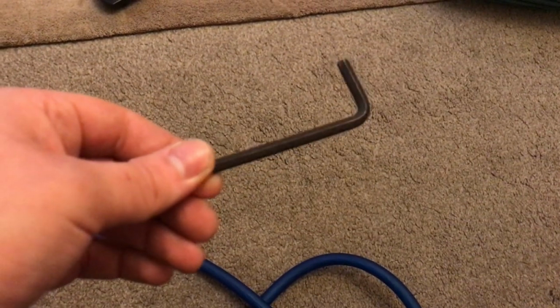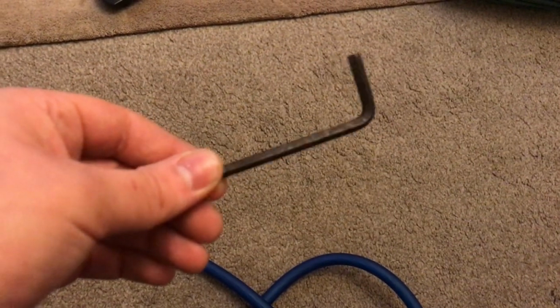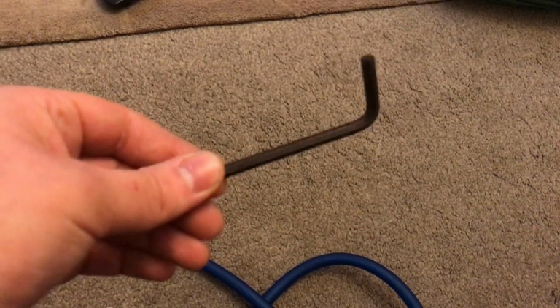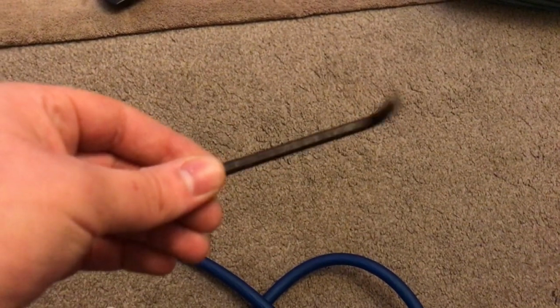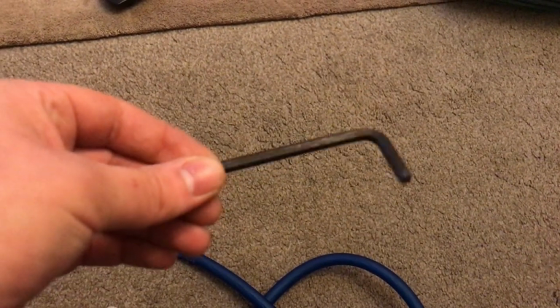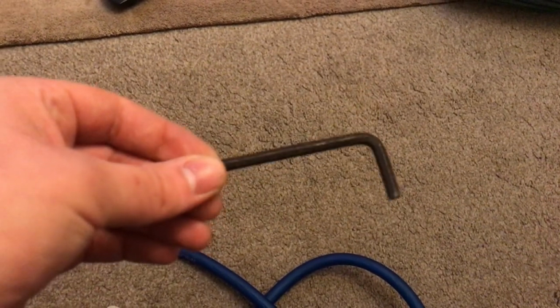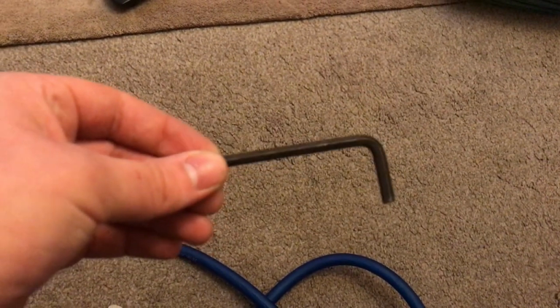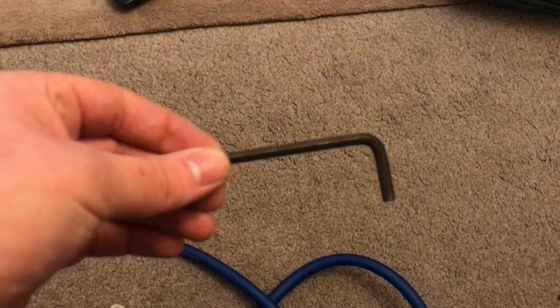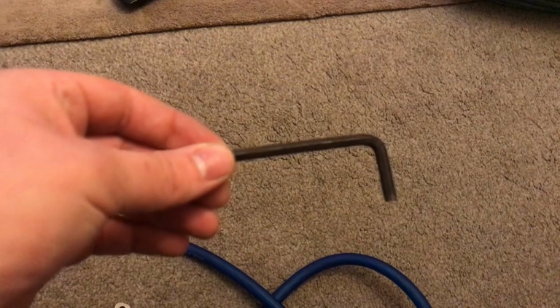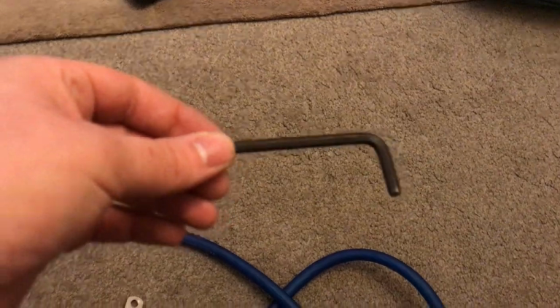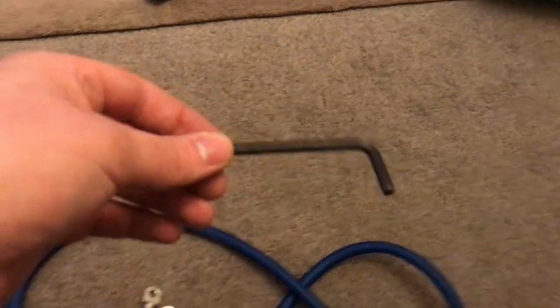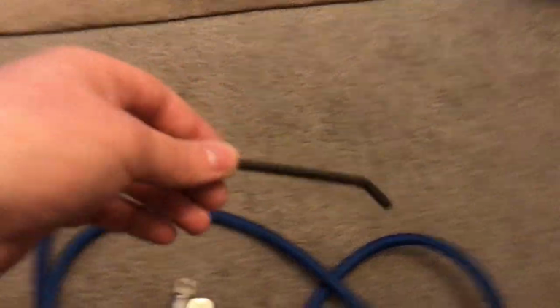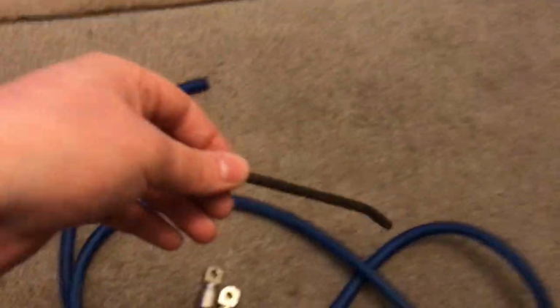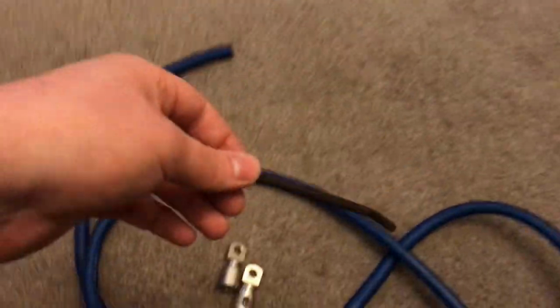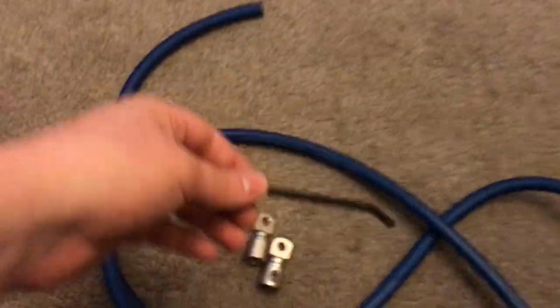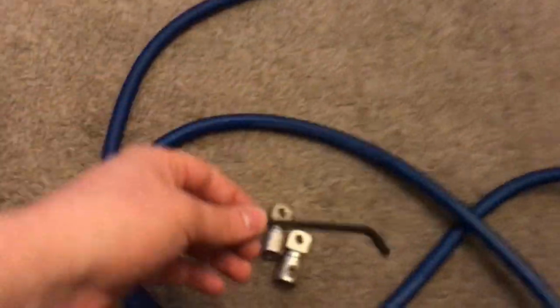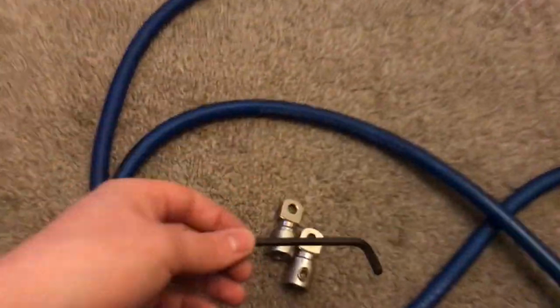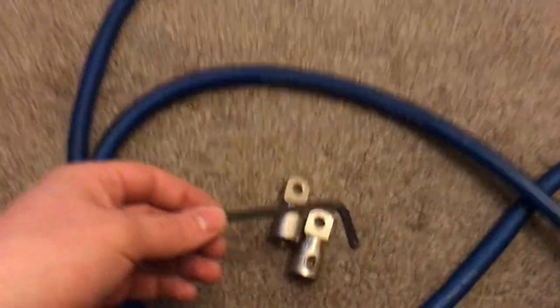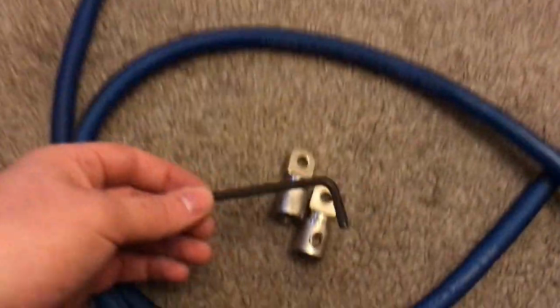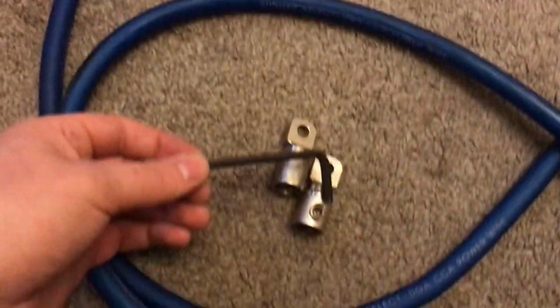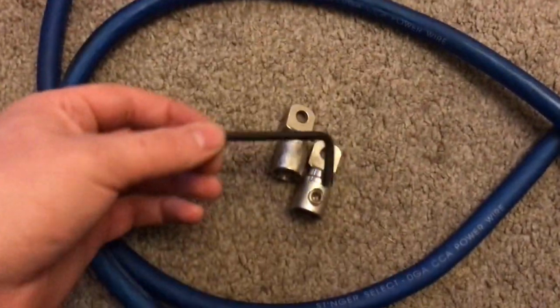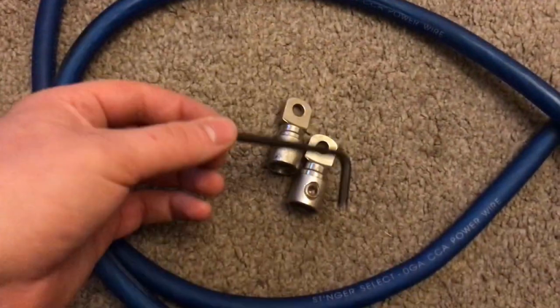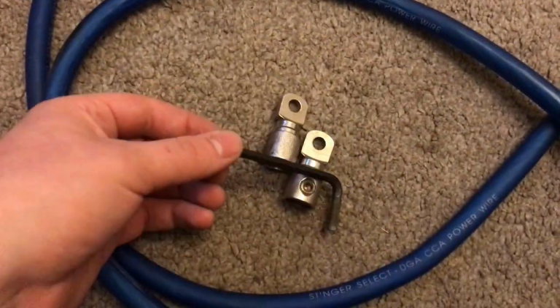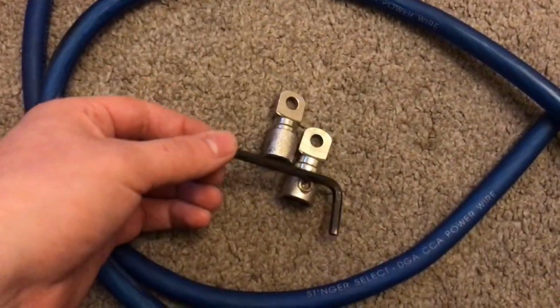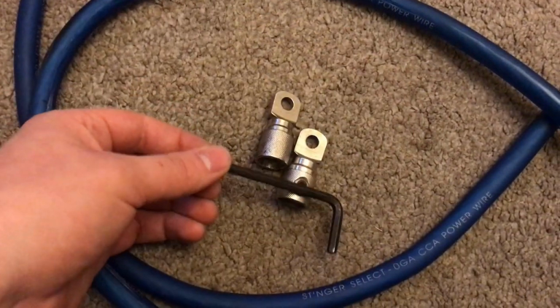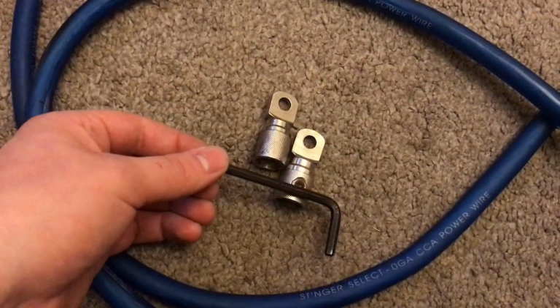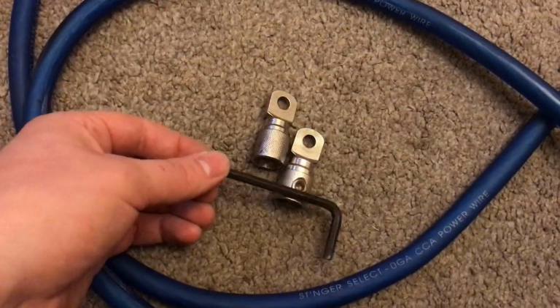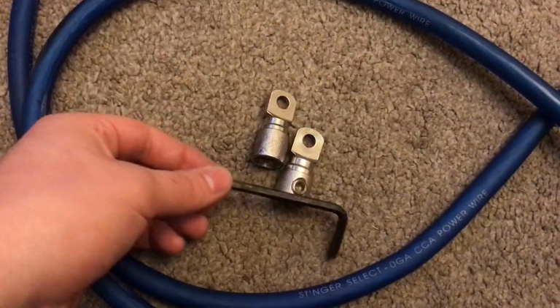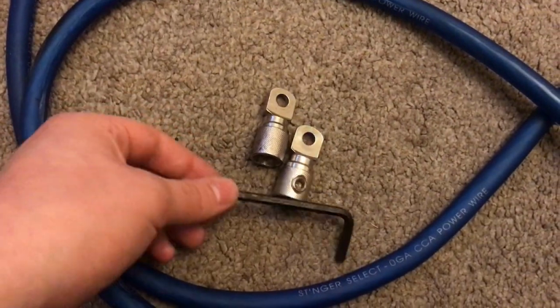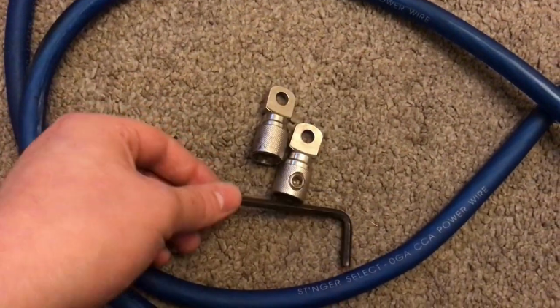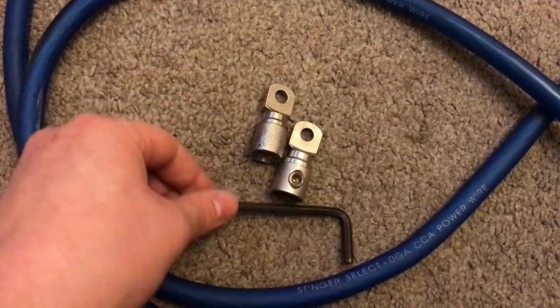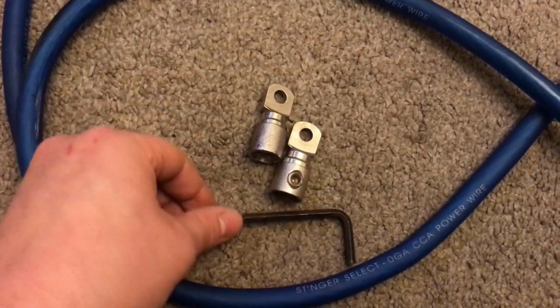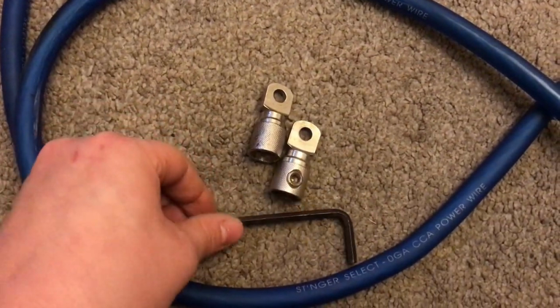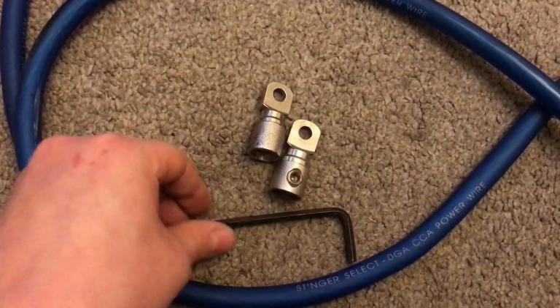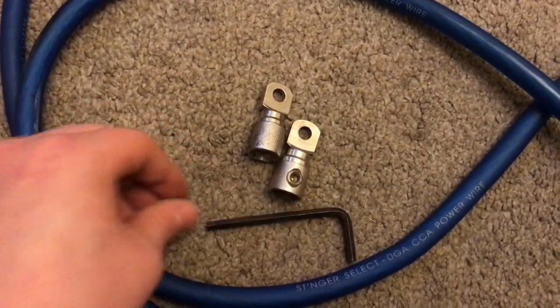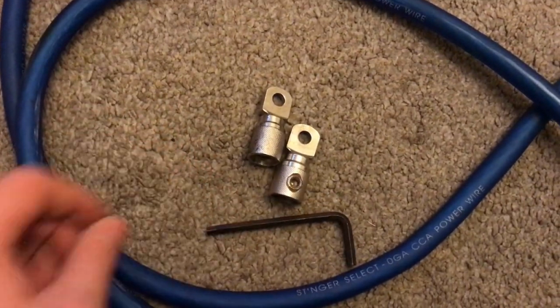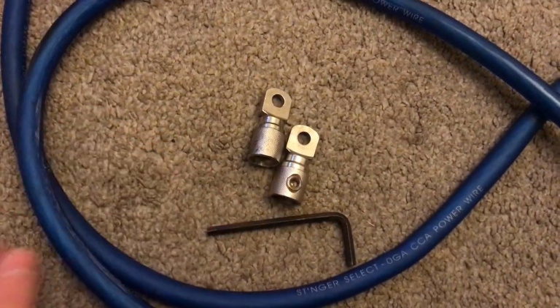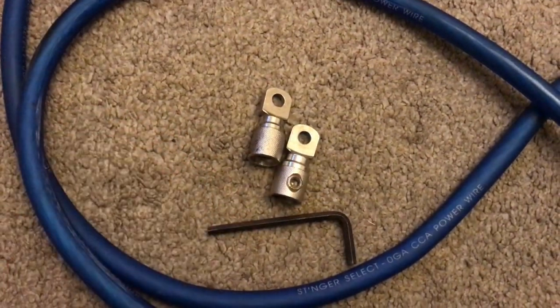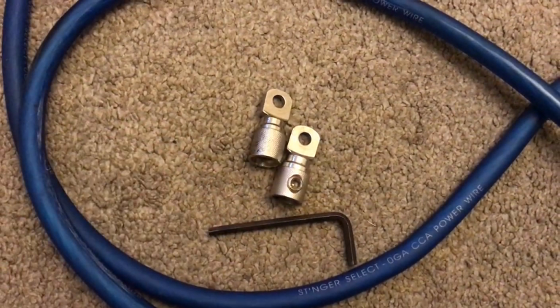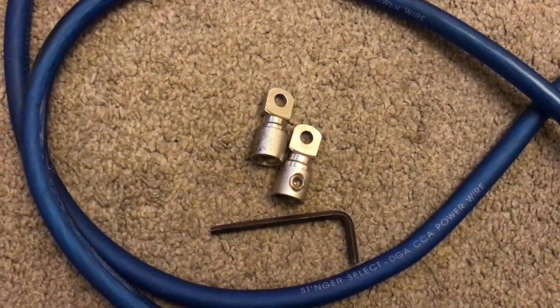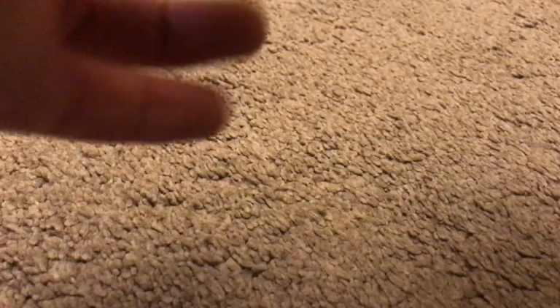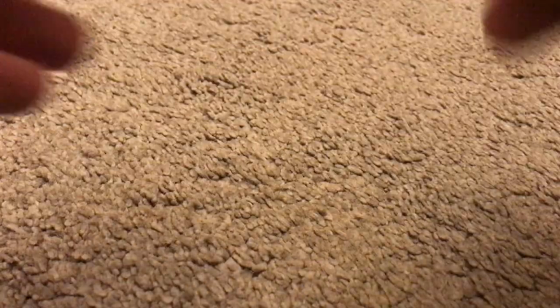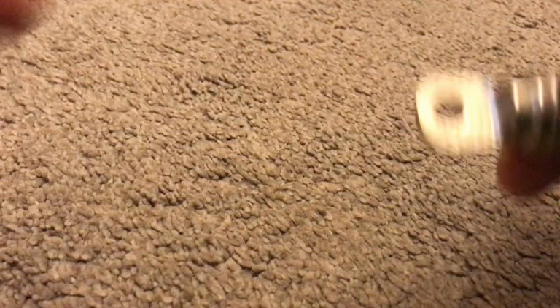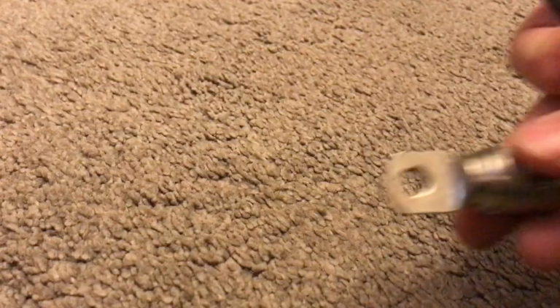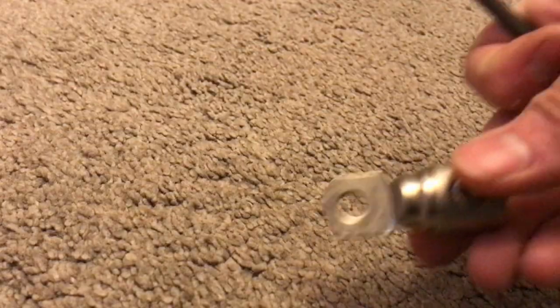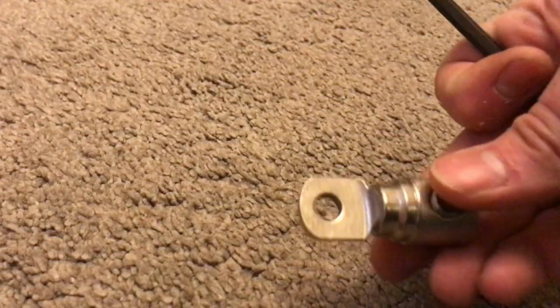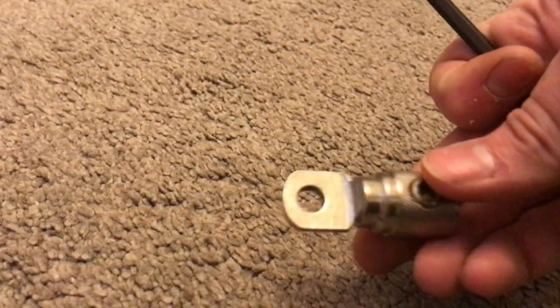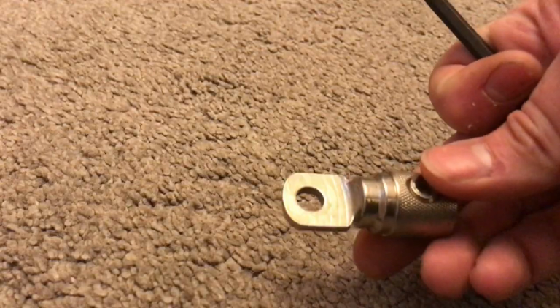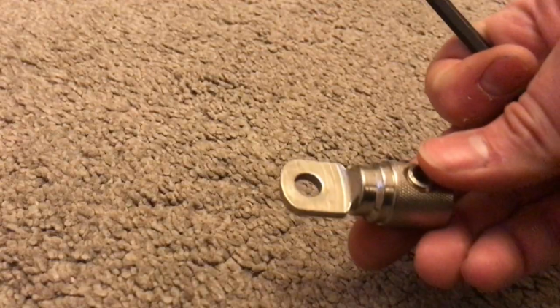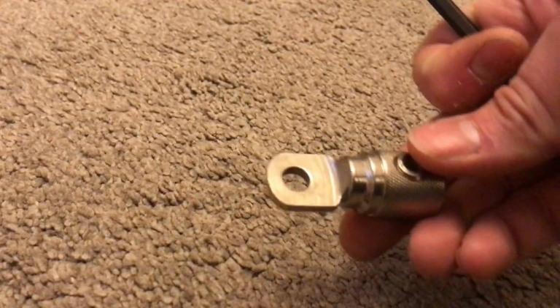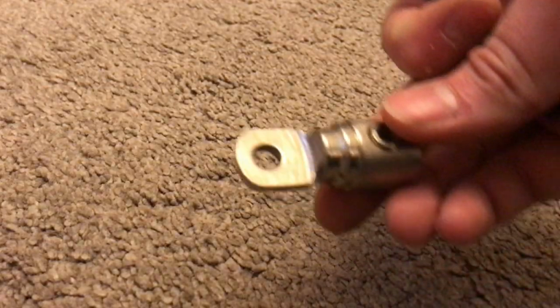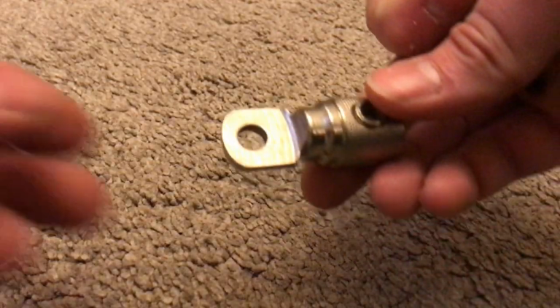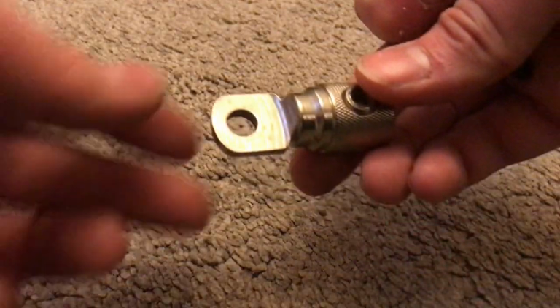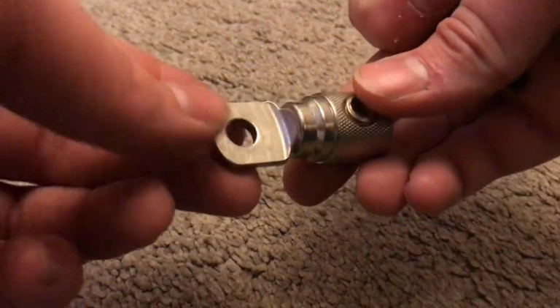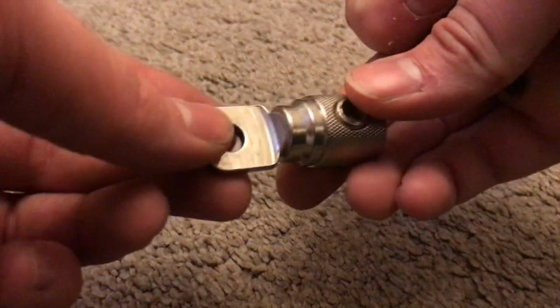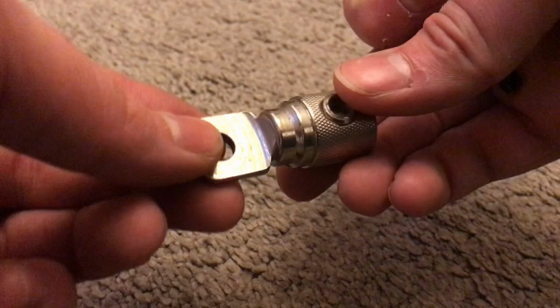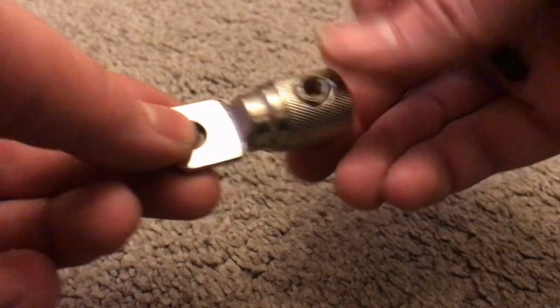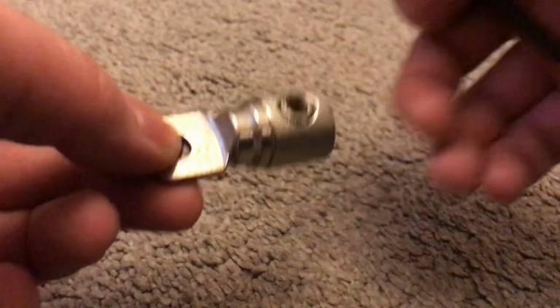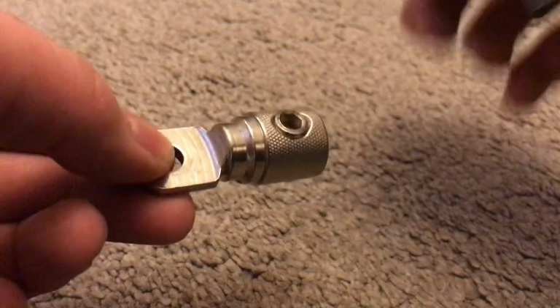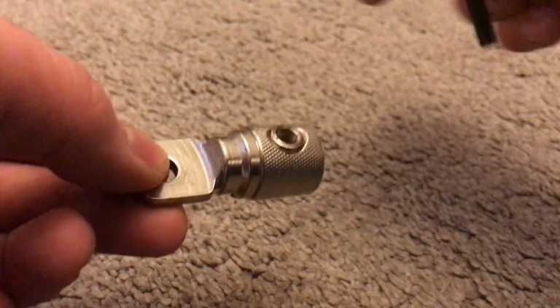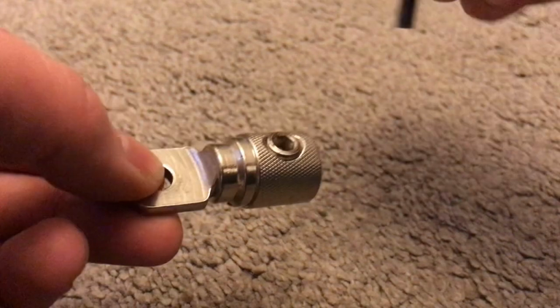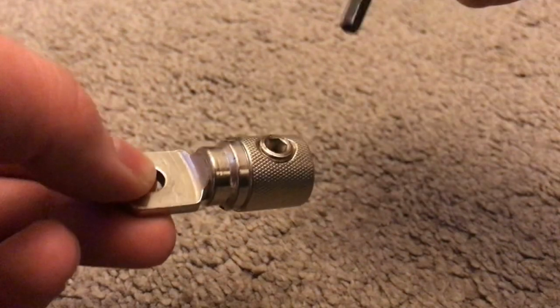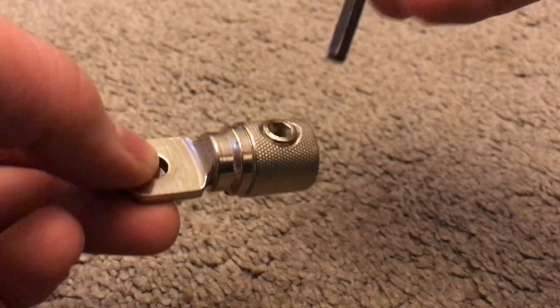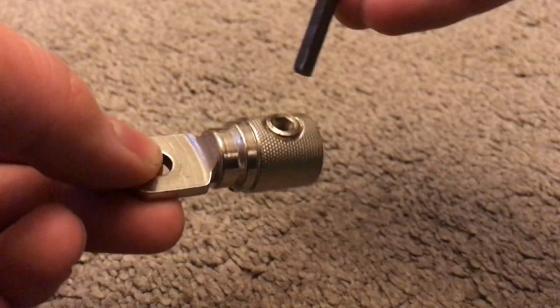Grab your right size allen key, your wire, your terminals and you're ready to go.